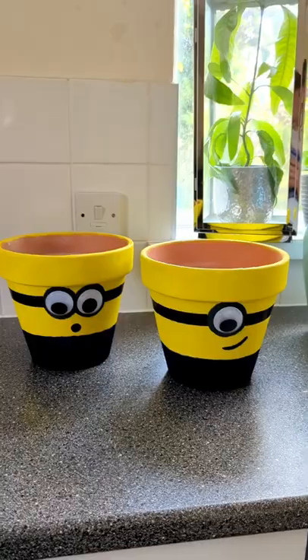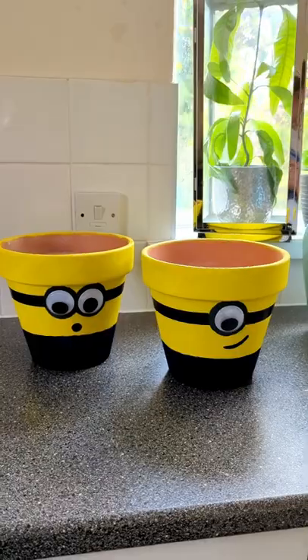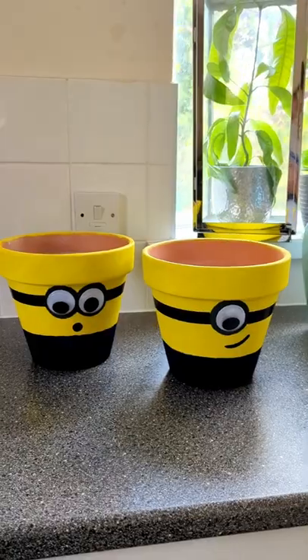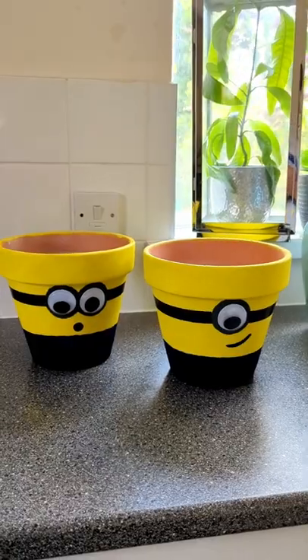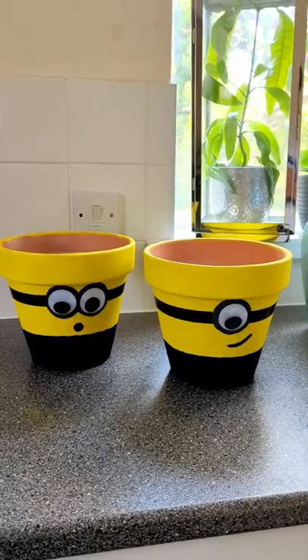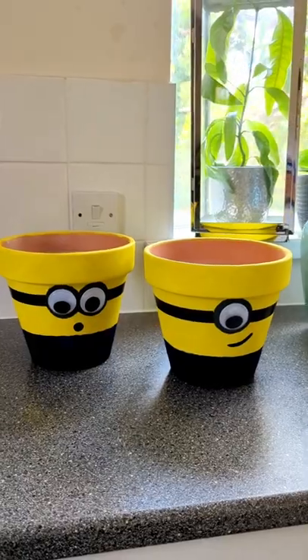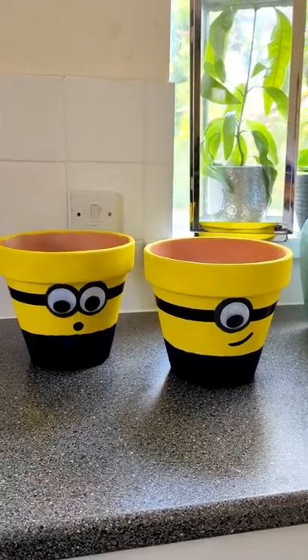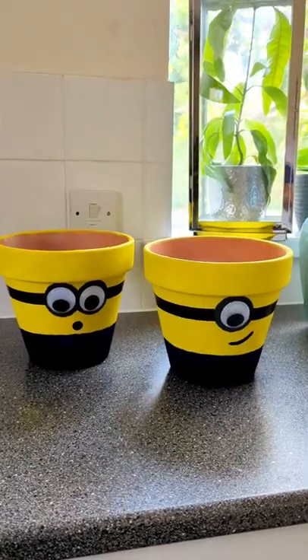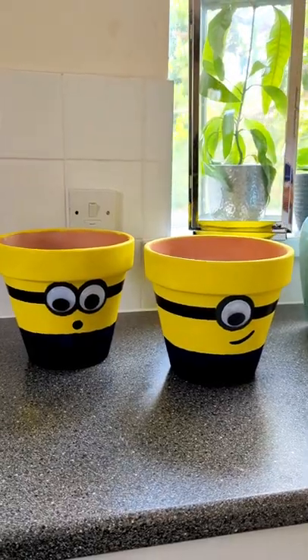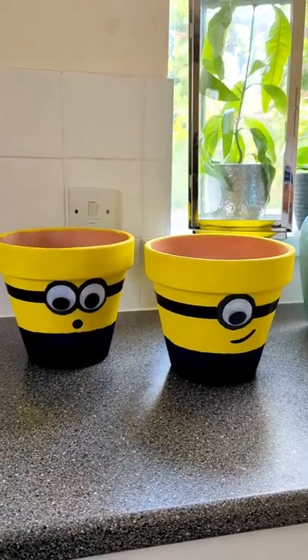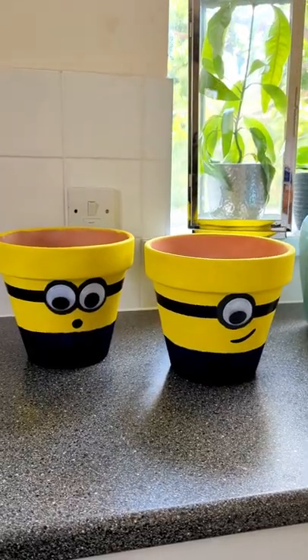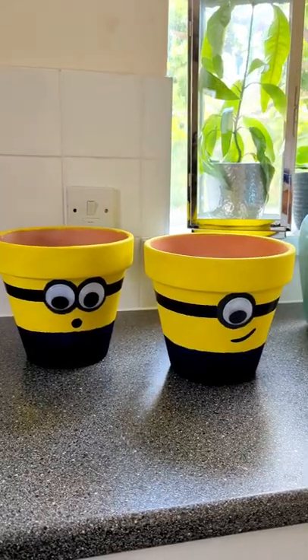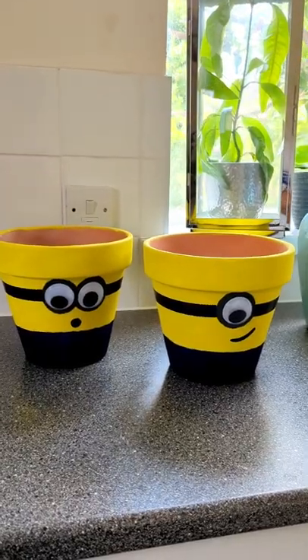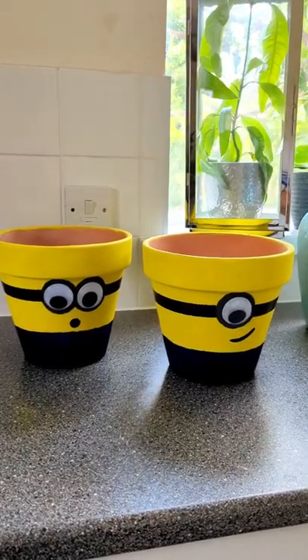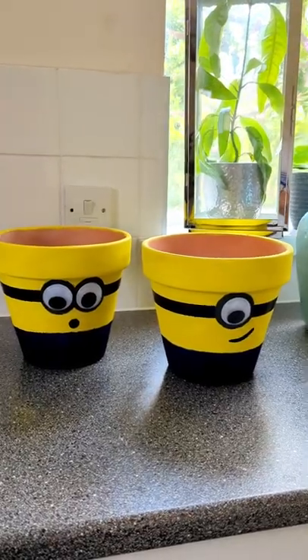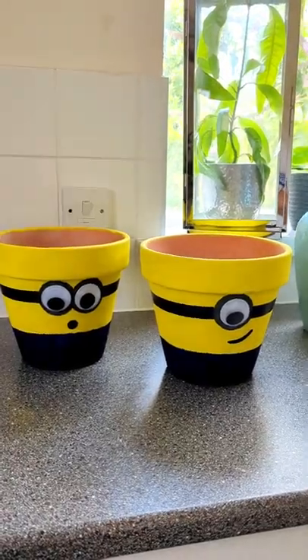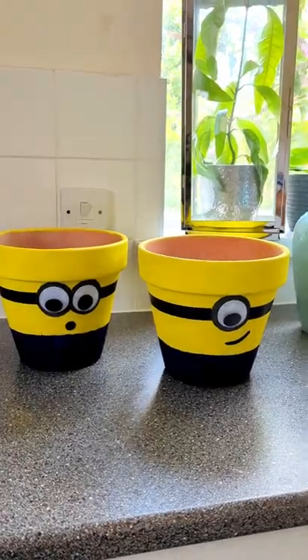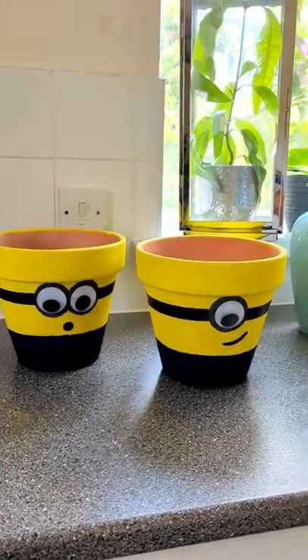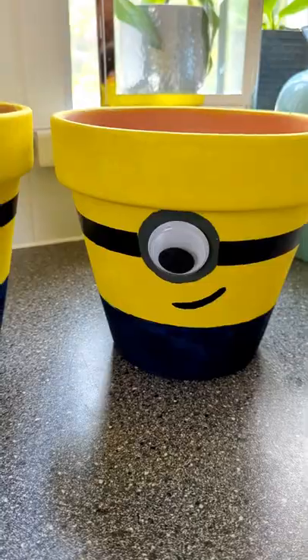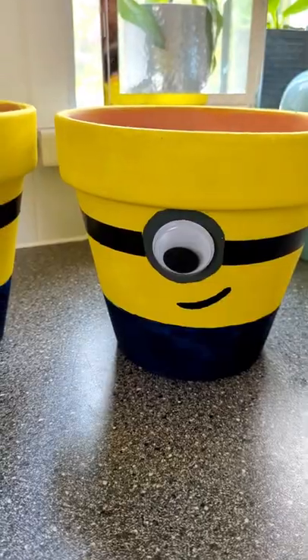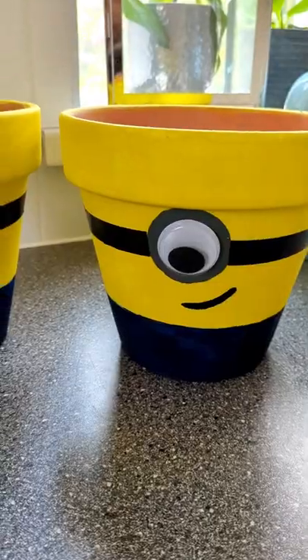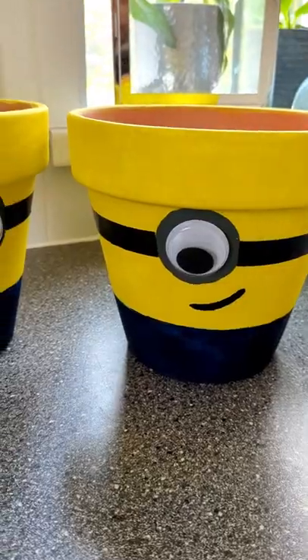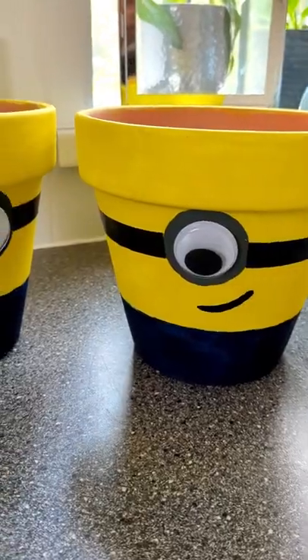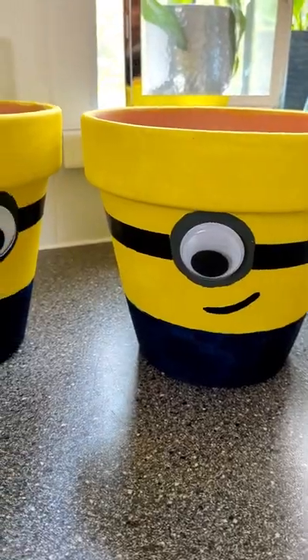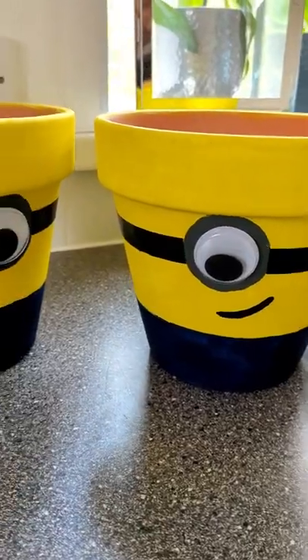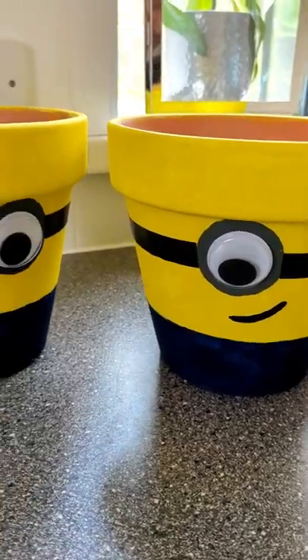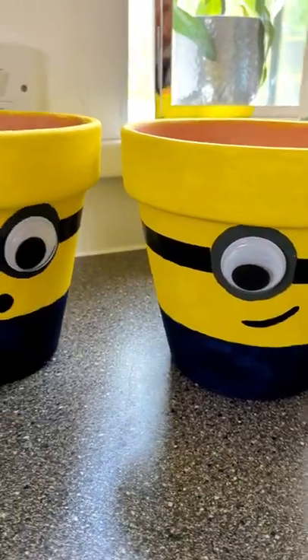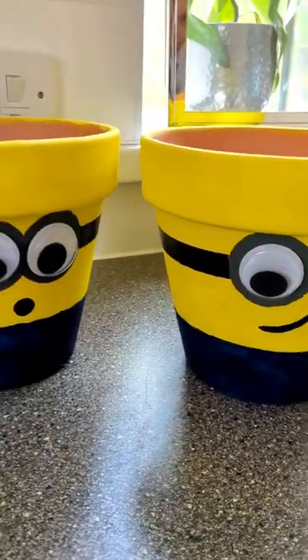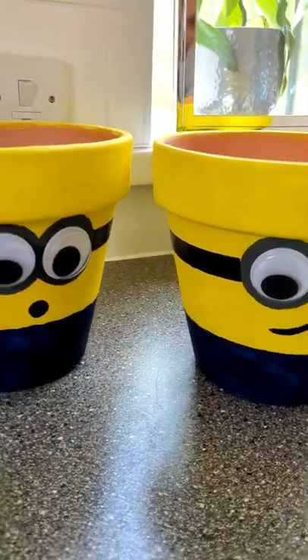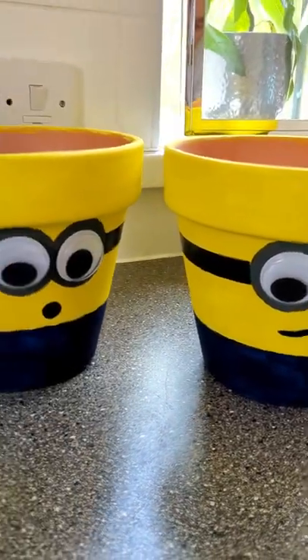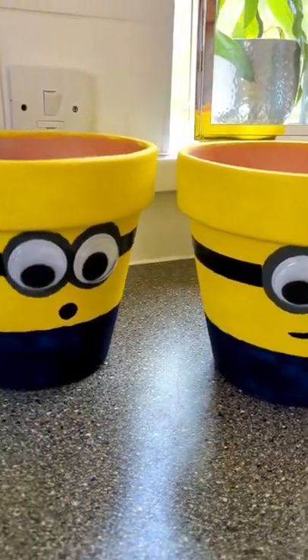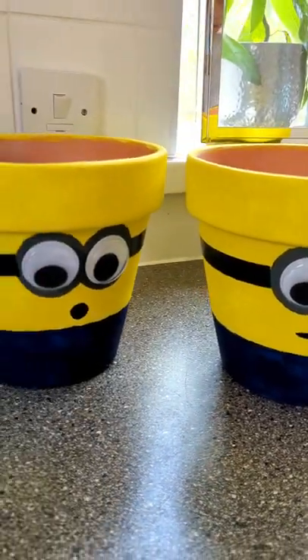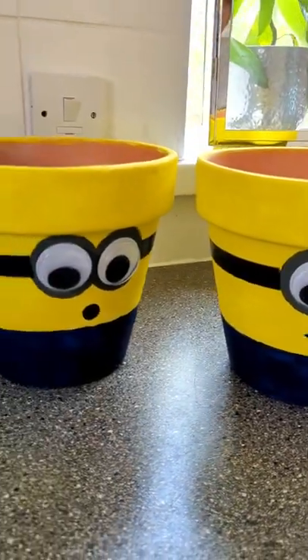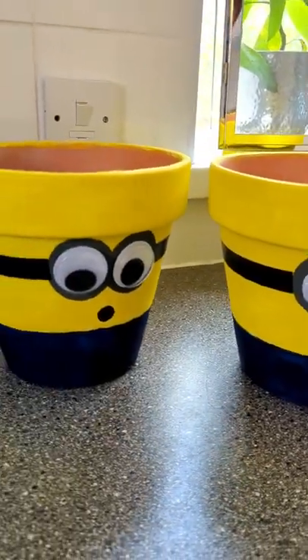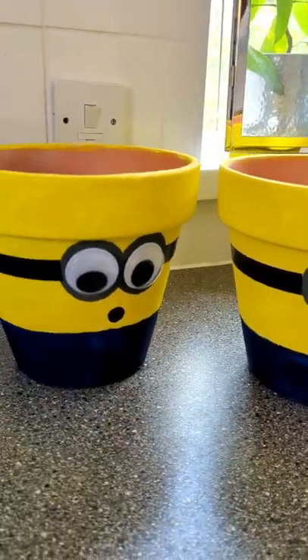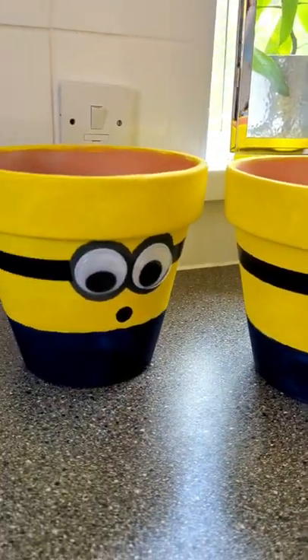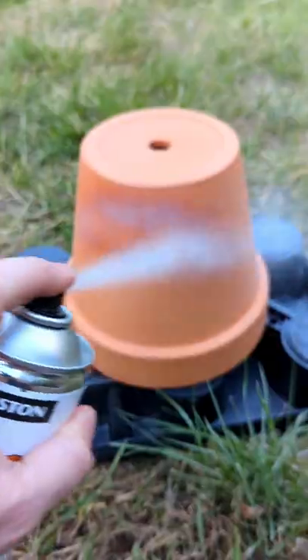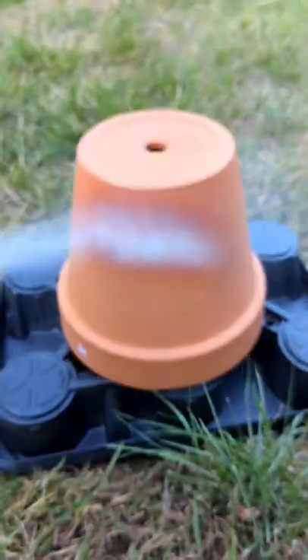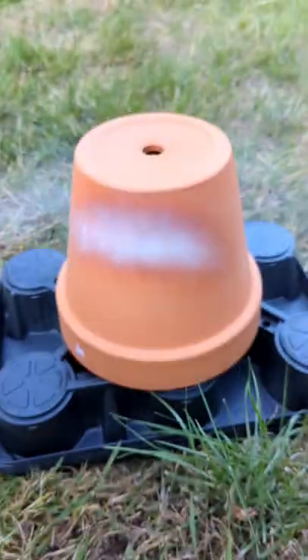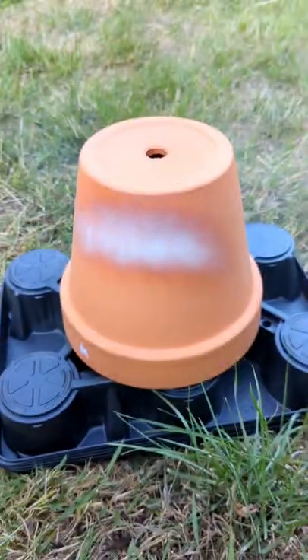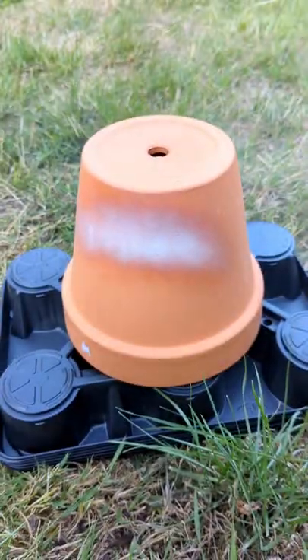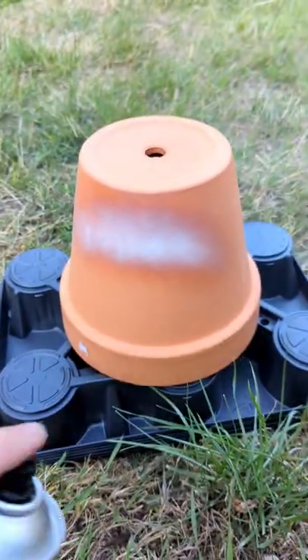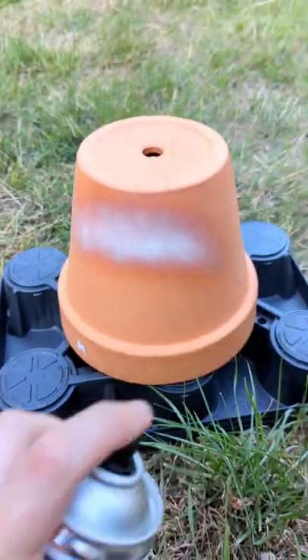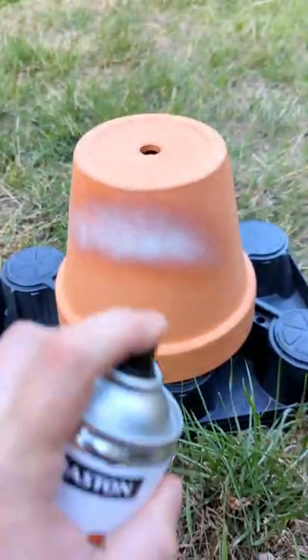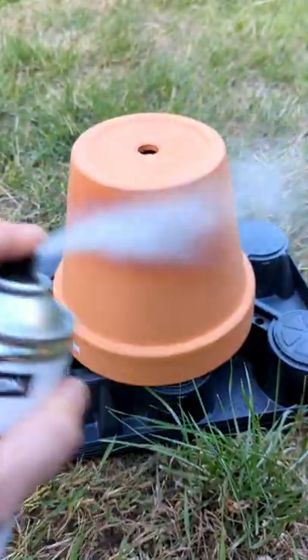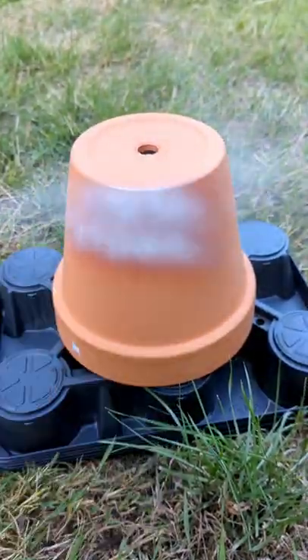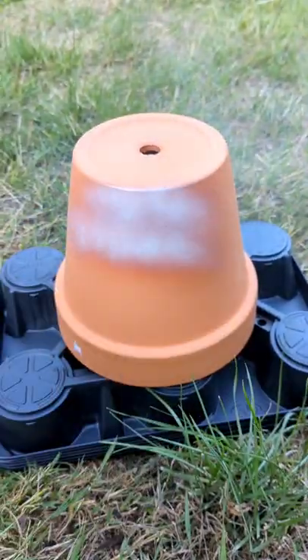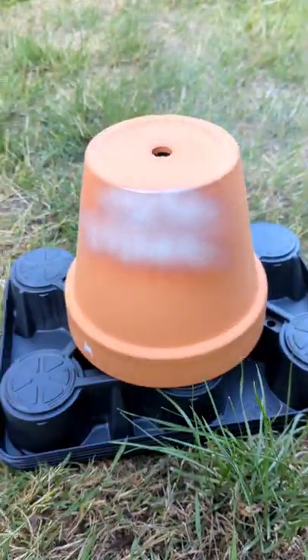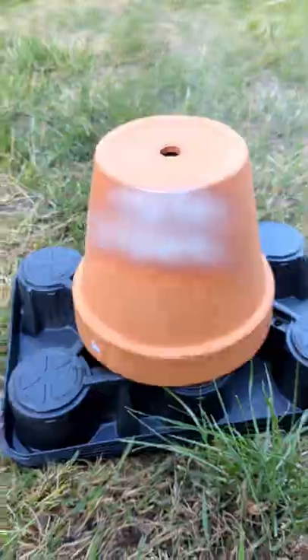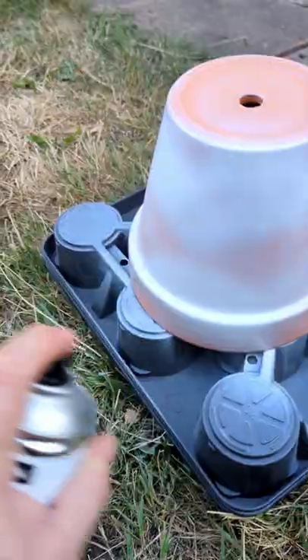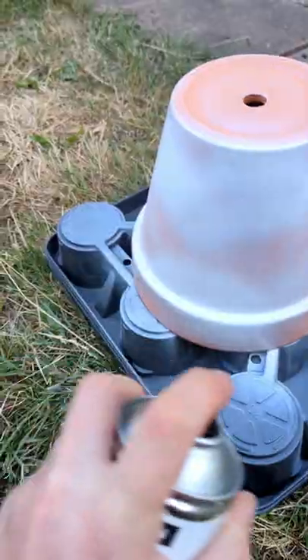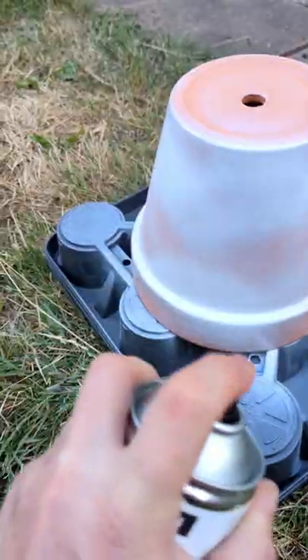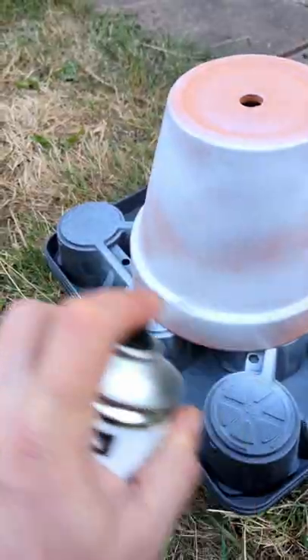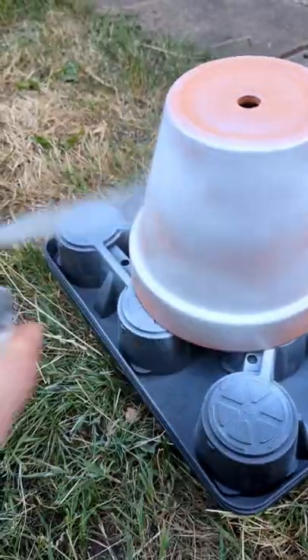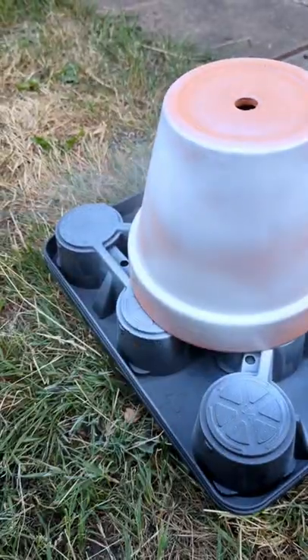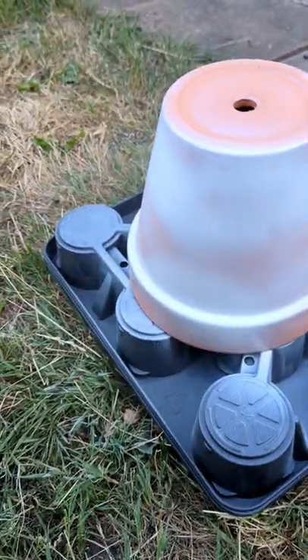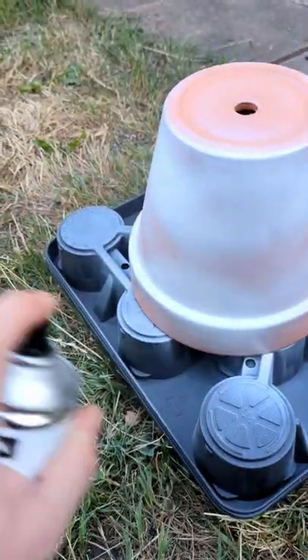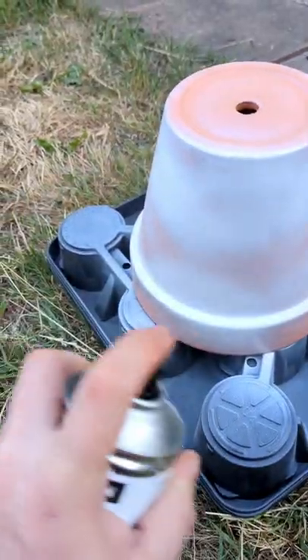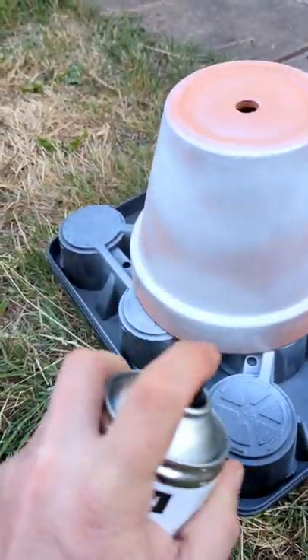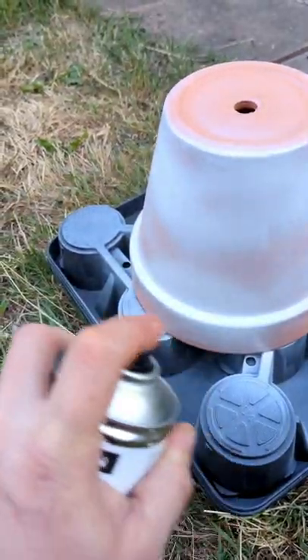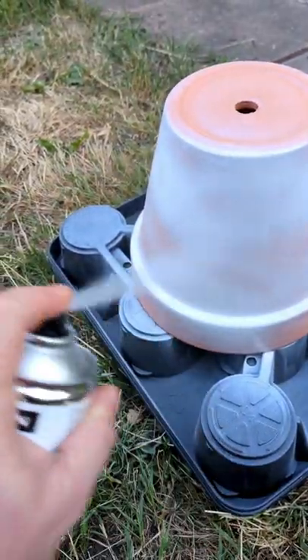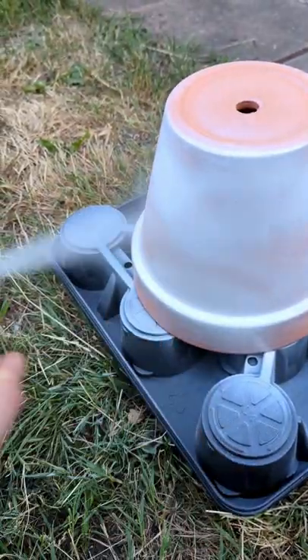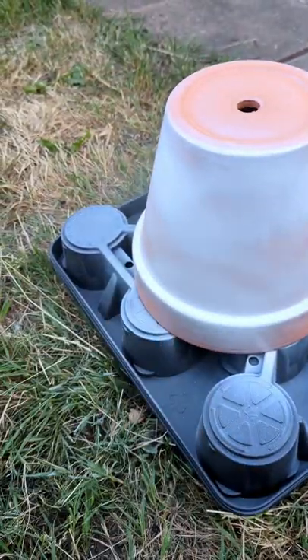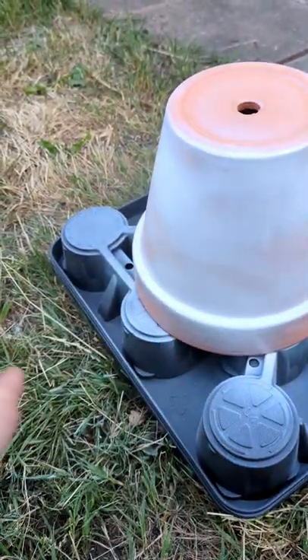Today we're making some minion planters. The first step is to give an undercoat to these terracotta pots.